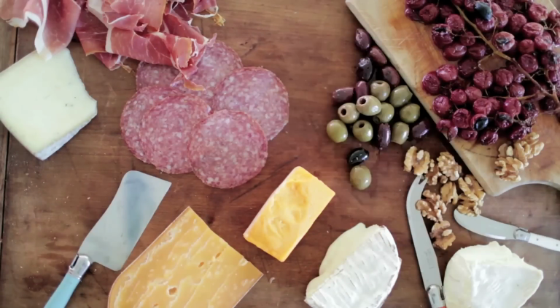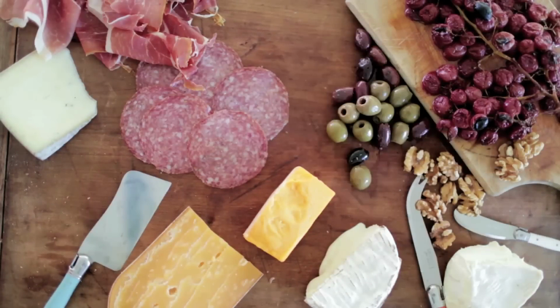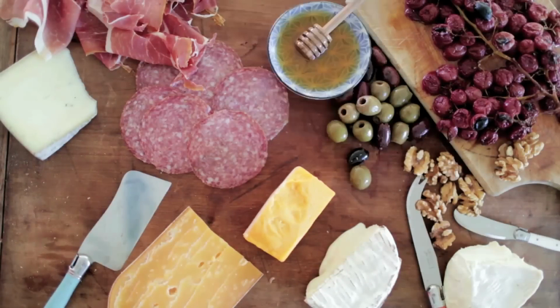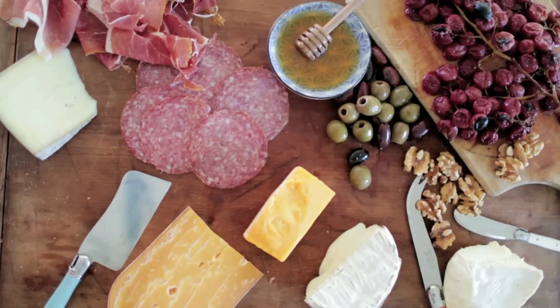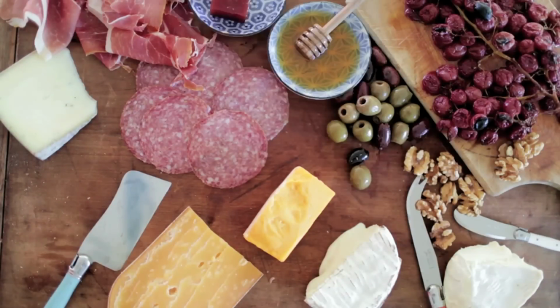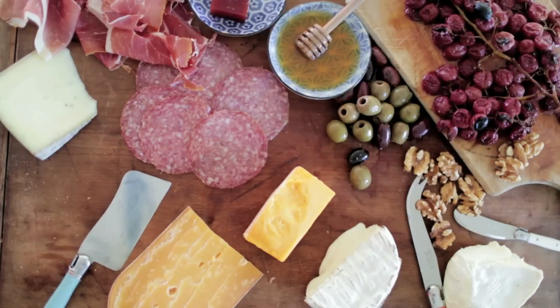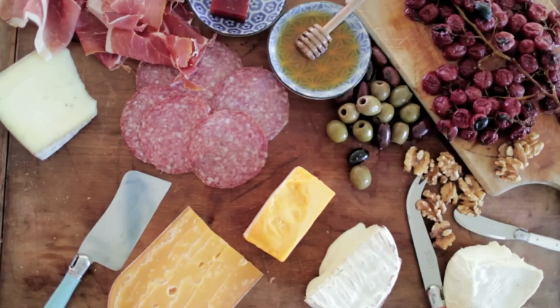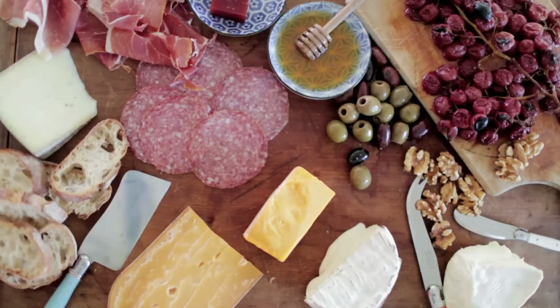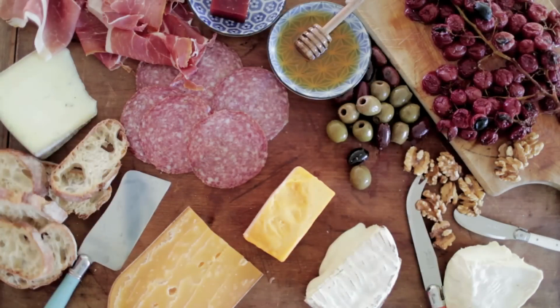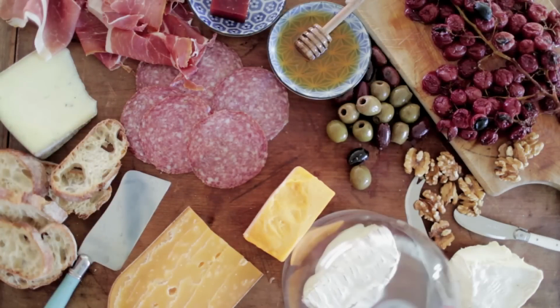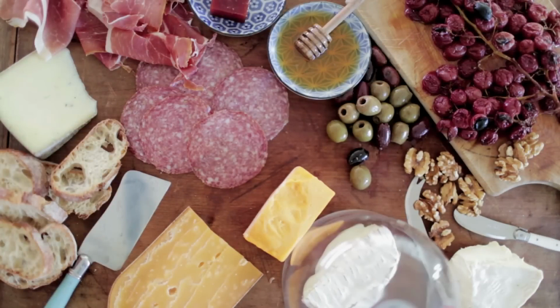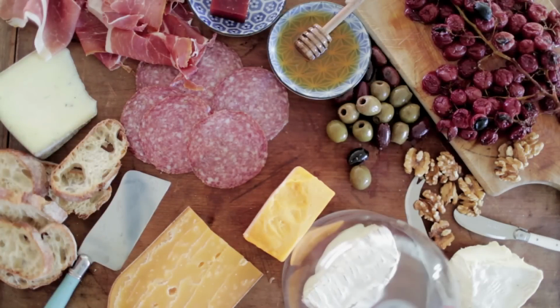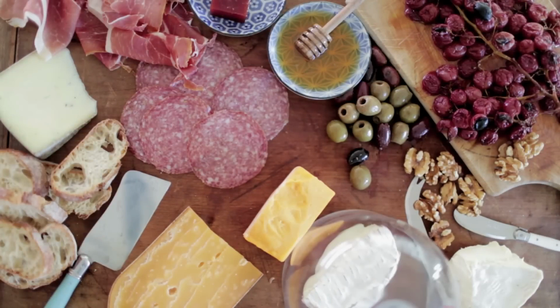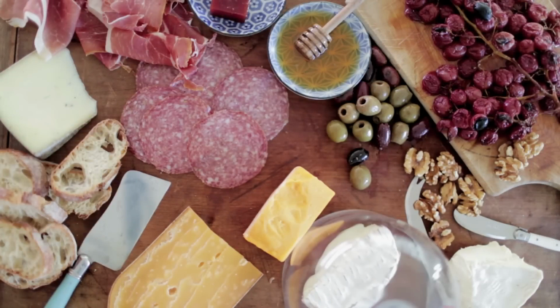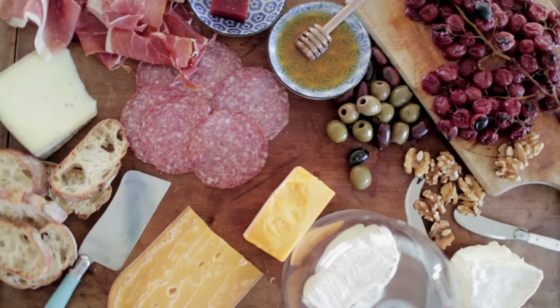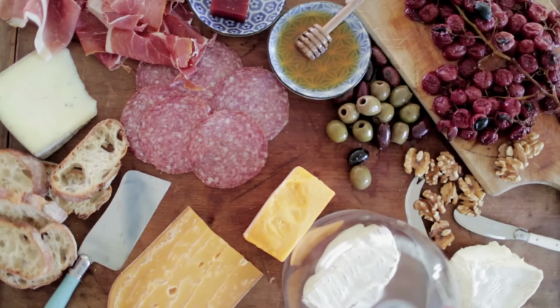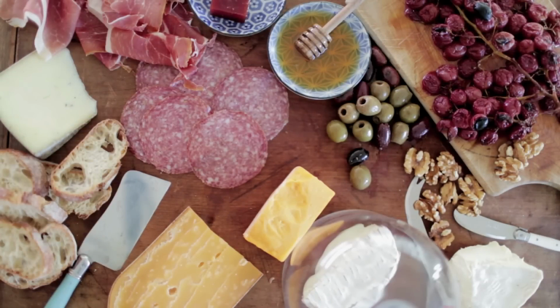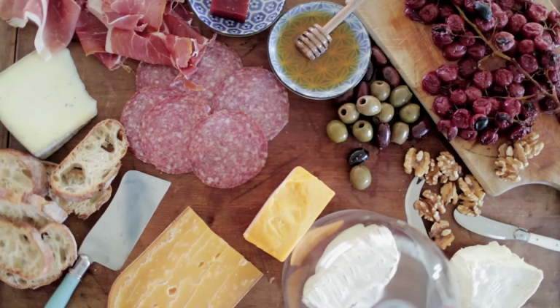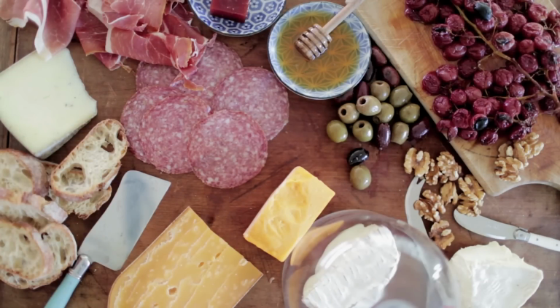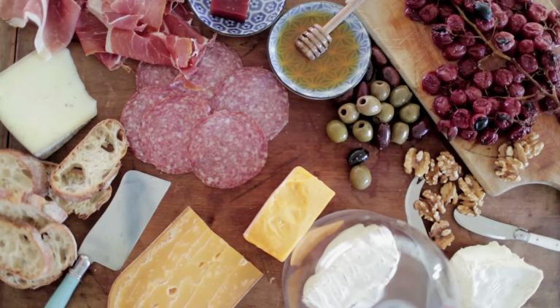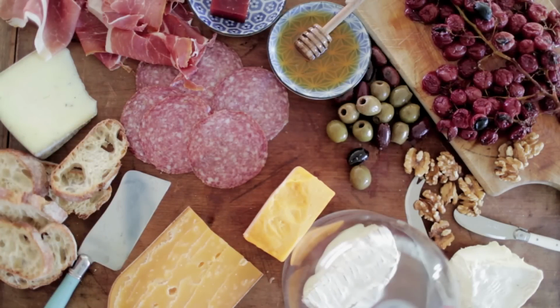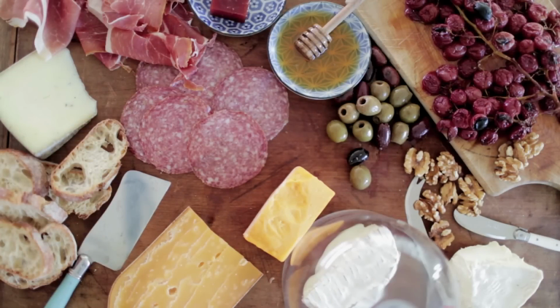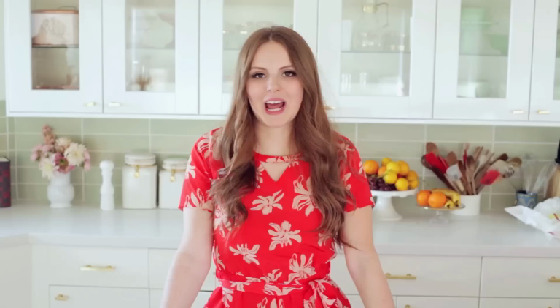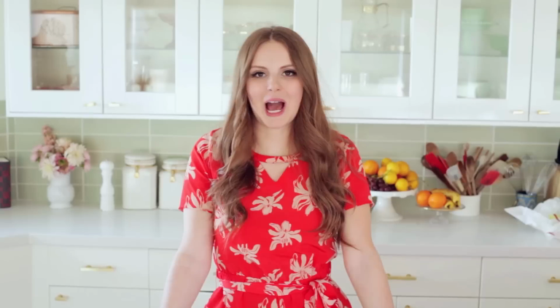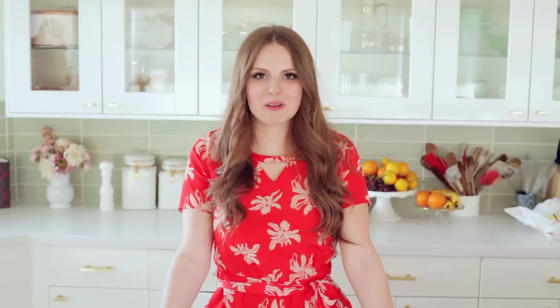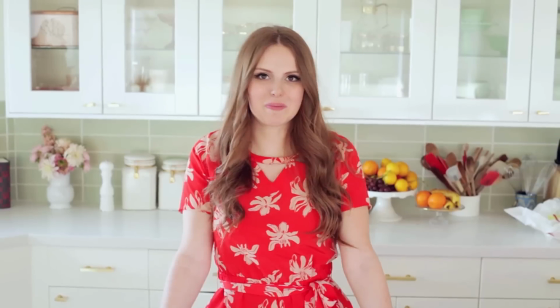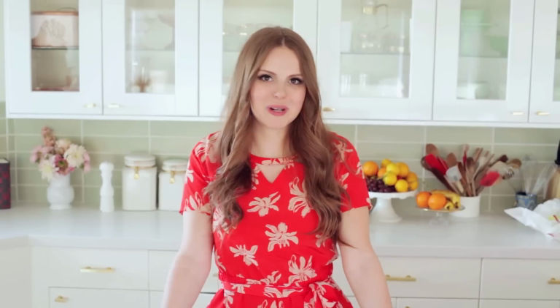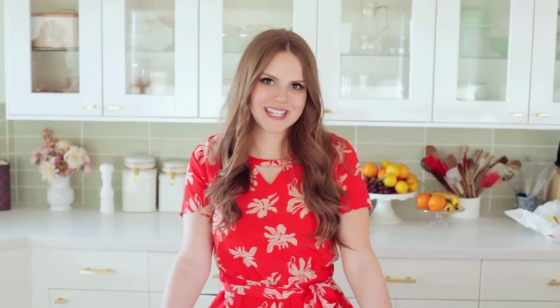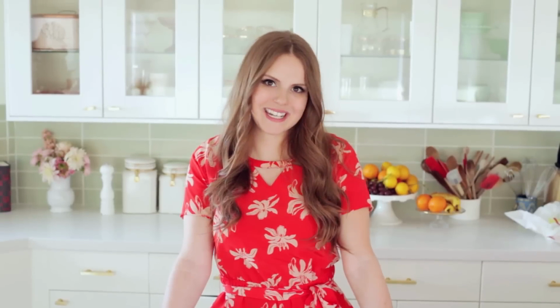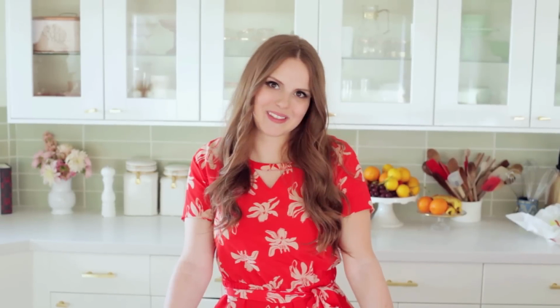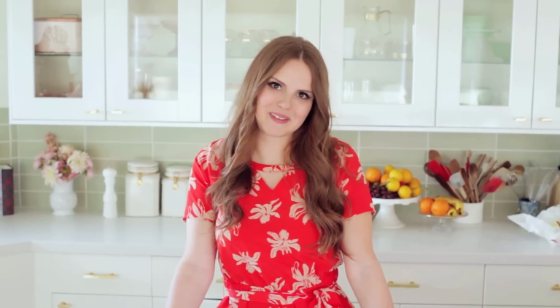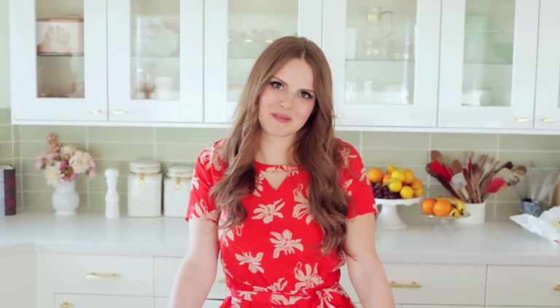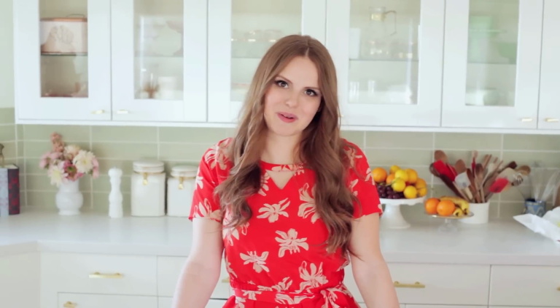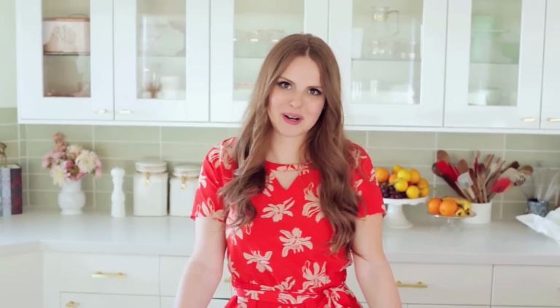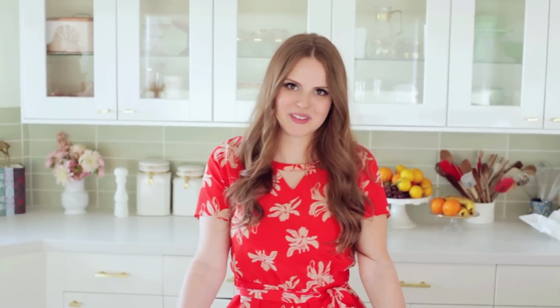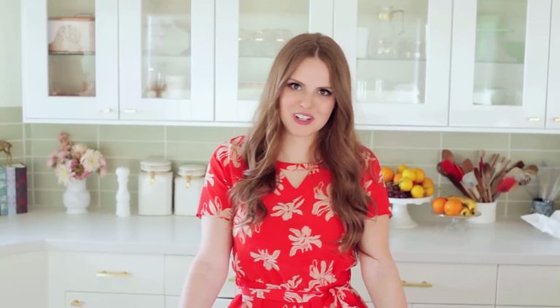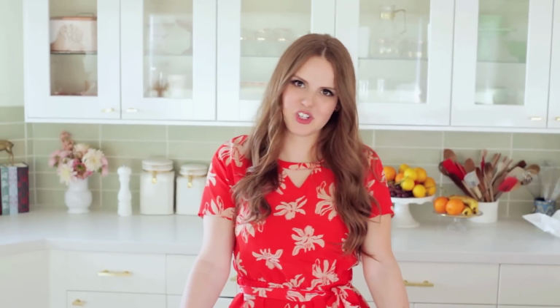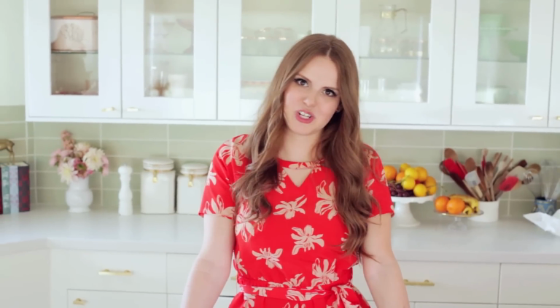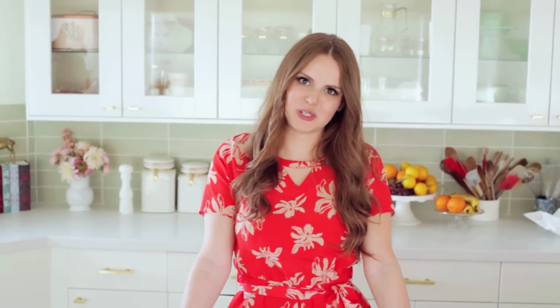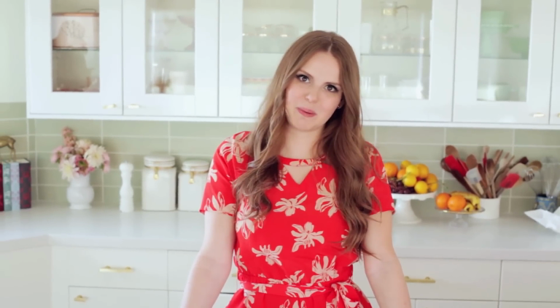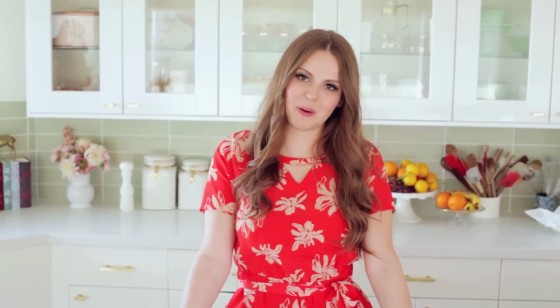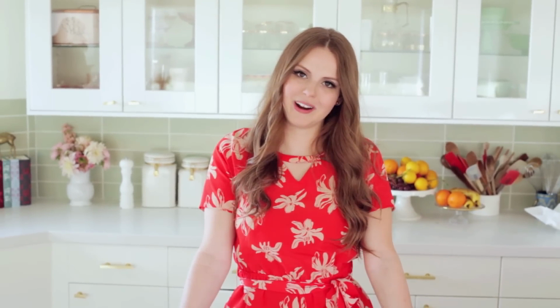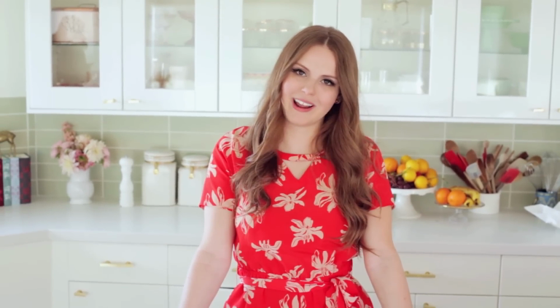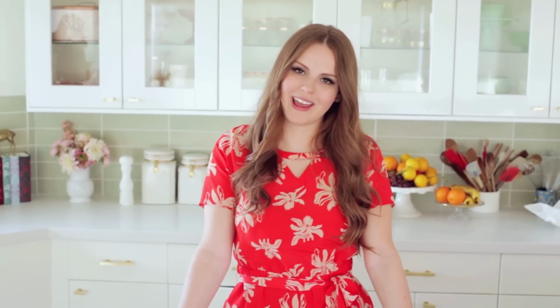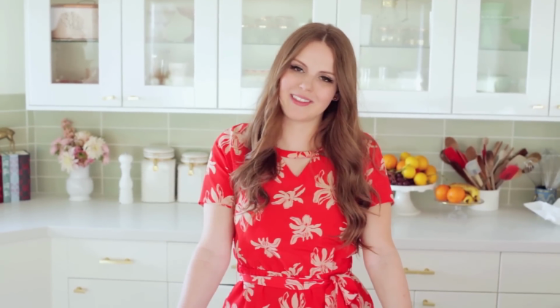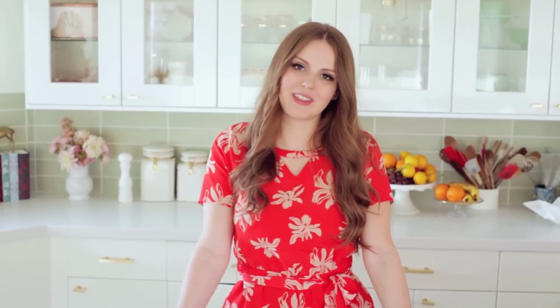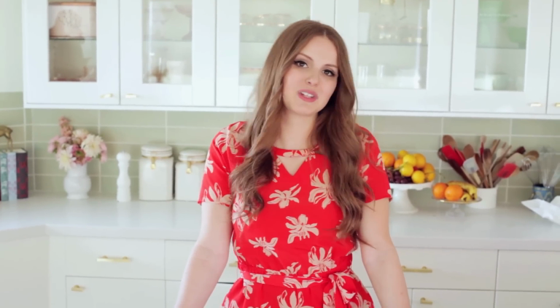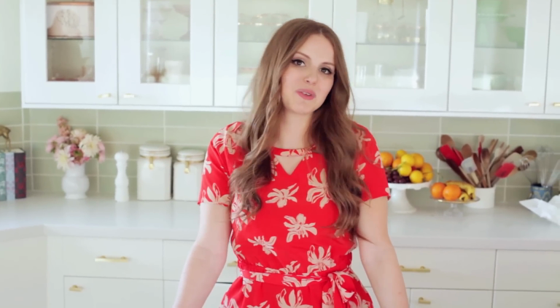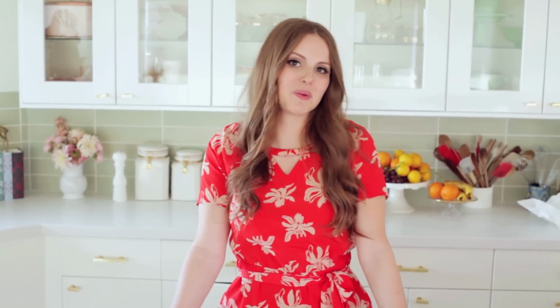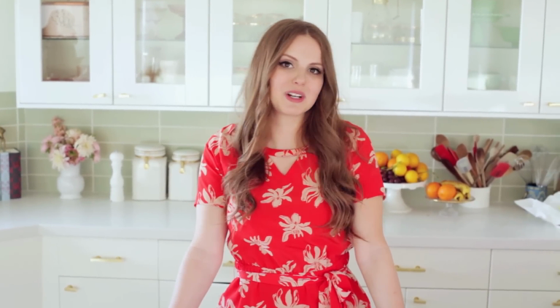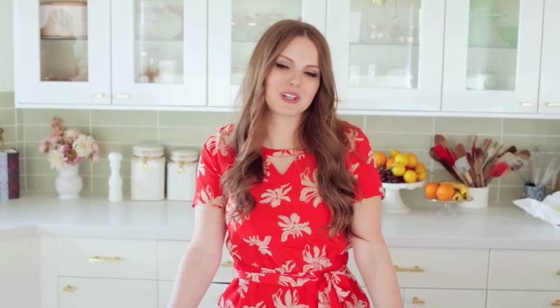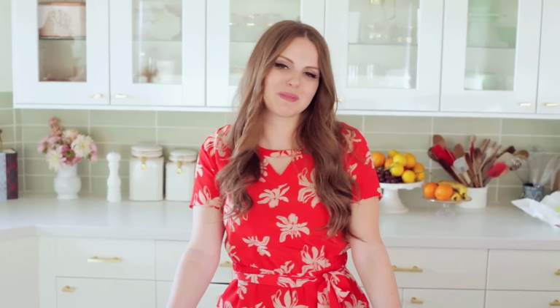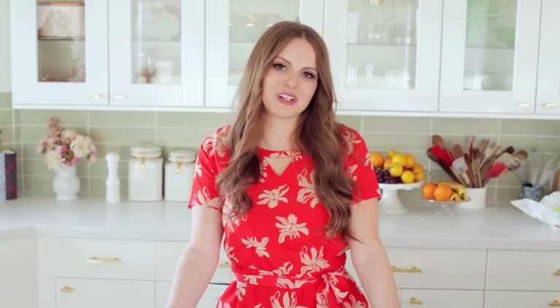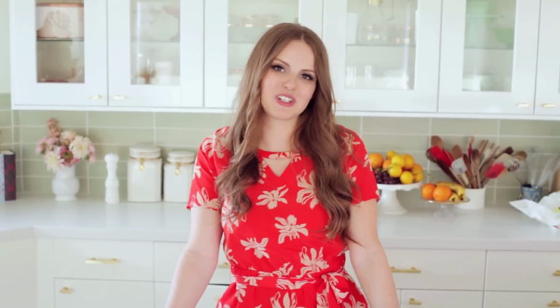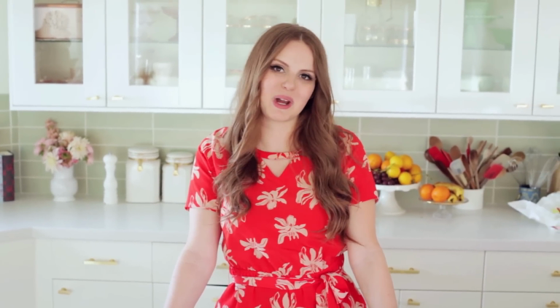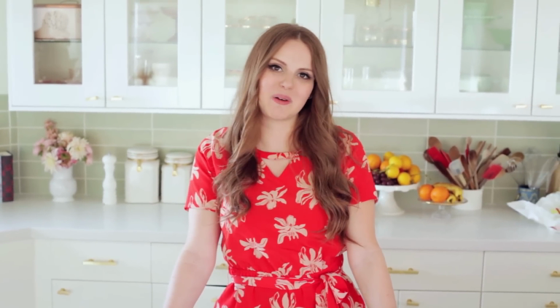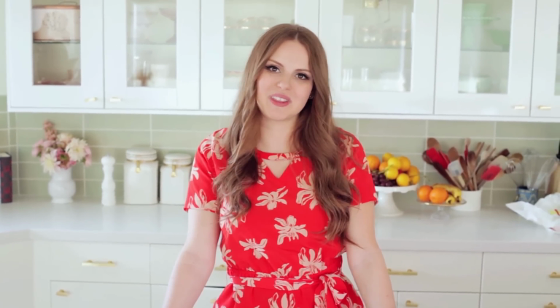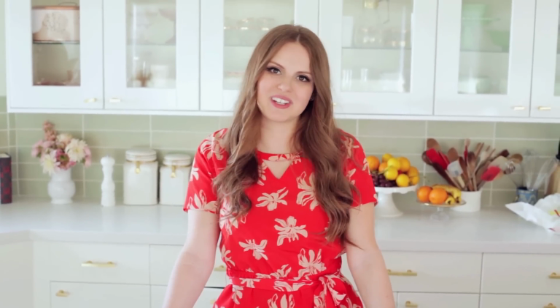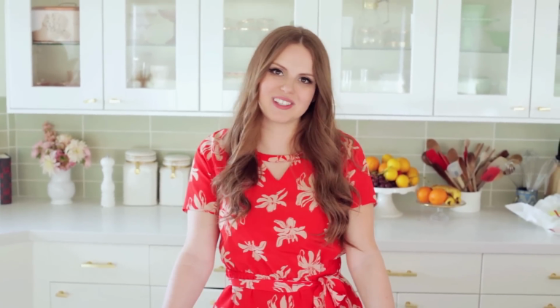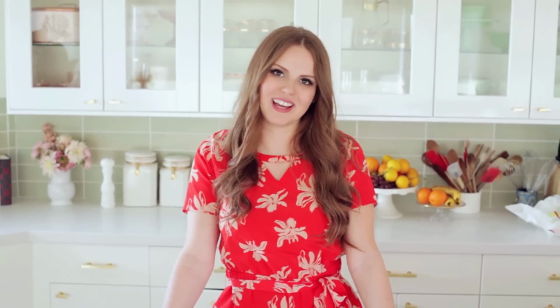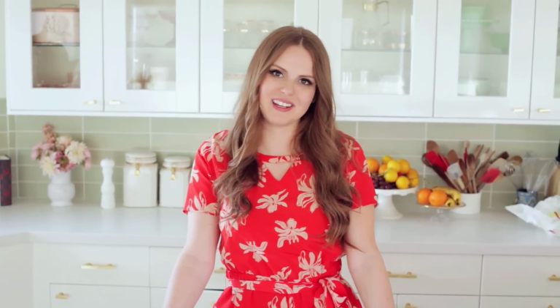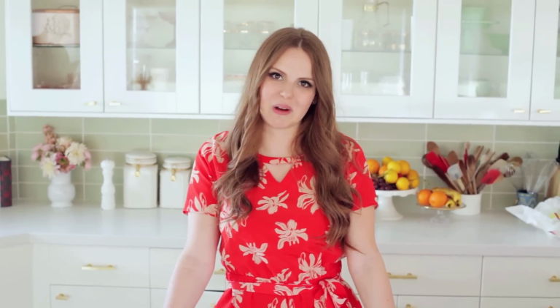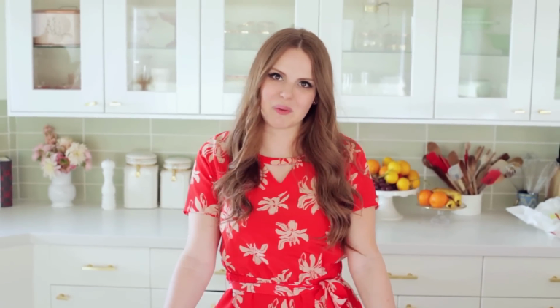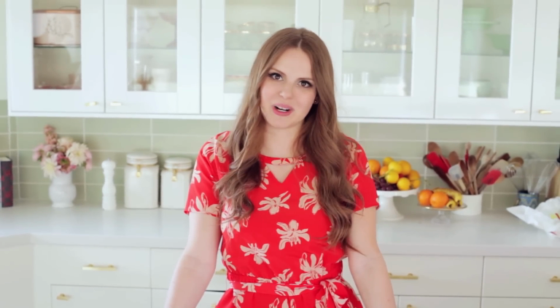Well, I hope you enjoyed learning a little bit about how to put together the perfect cheese board and thanks for watching my show on the Design Network.